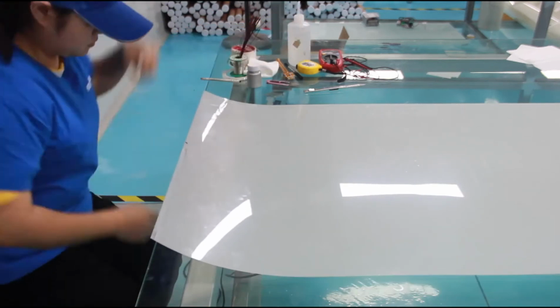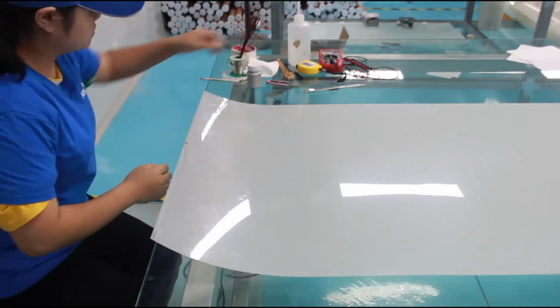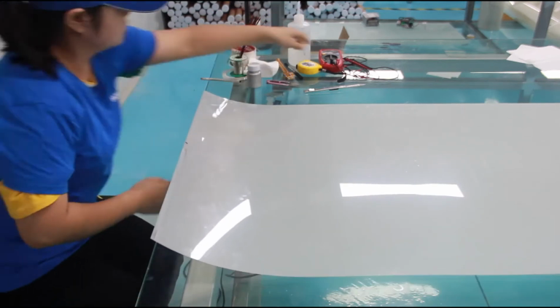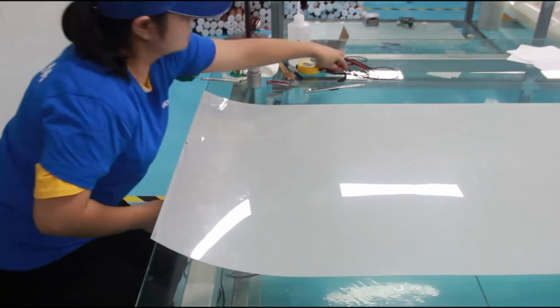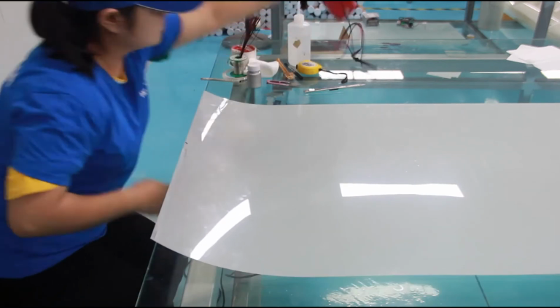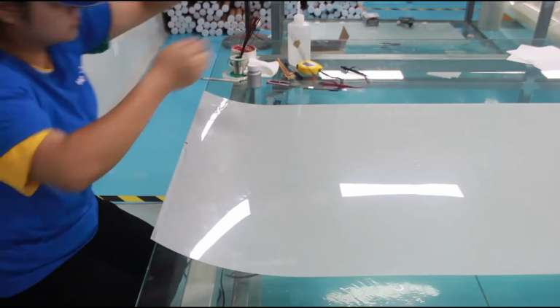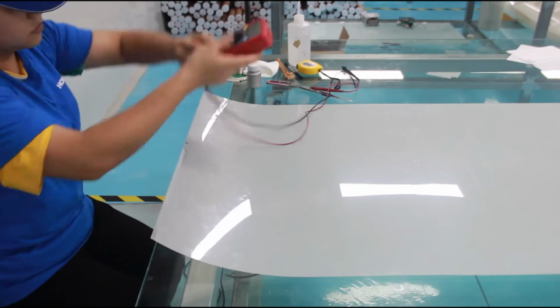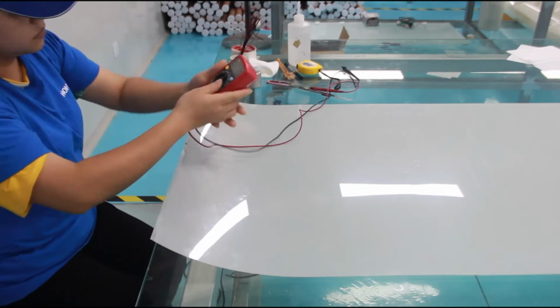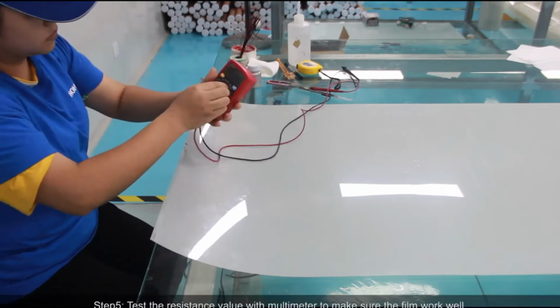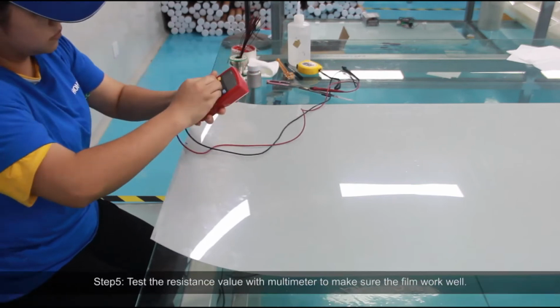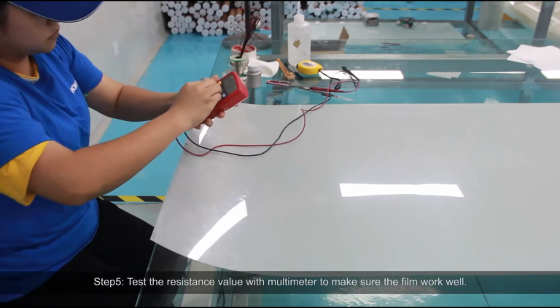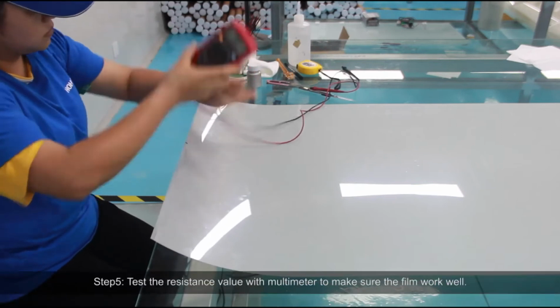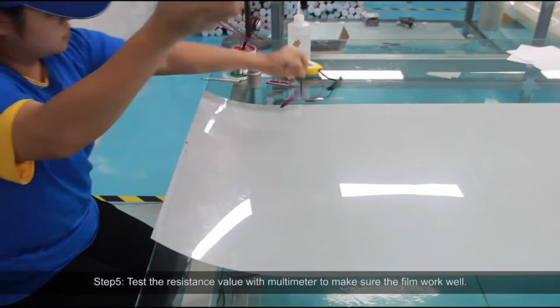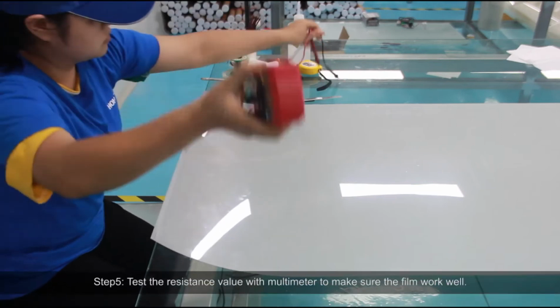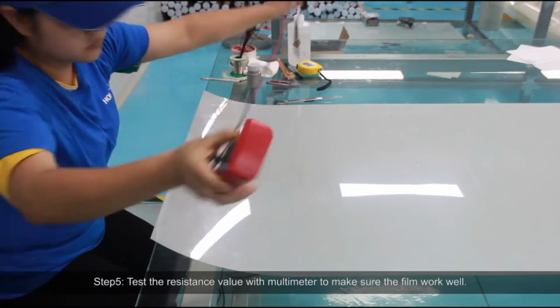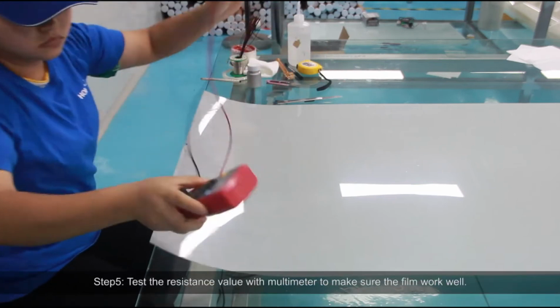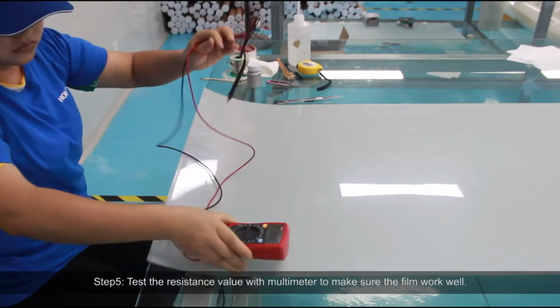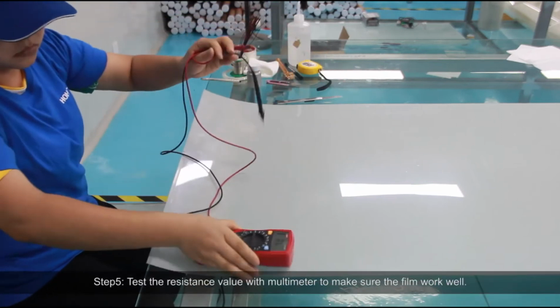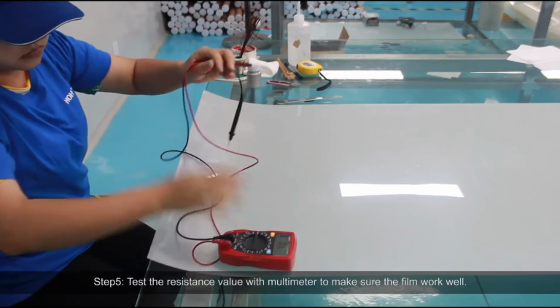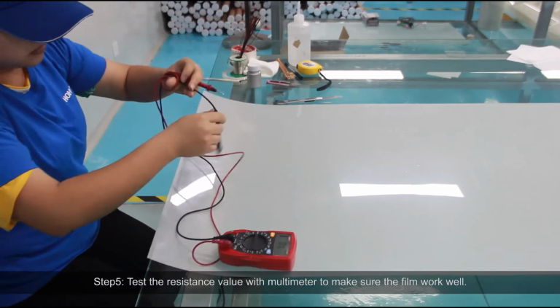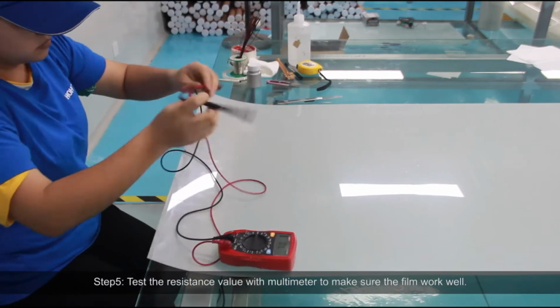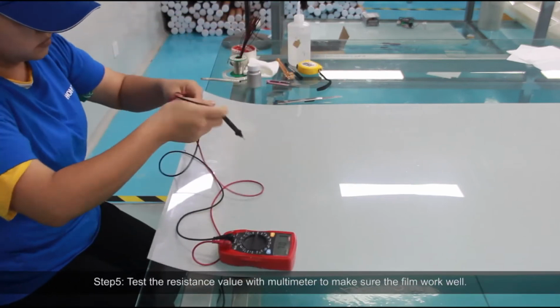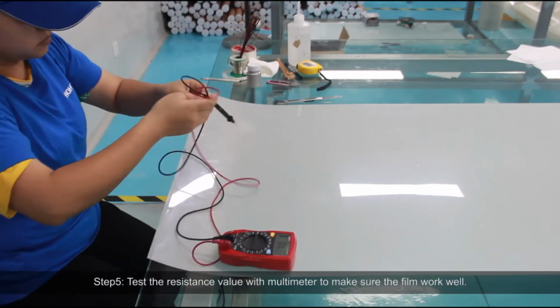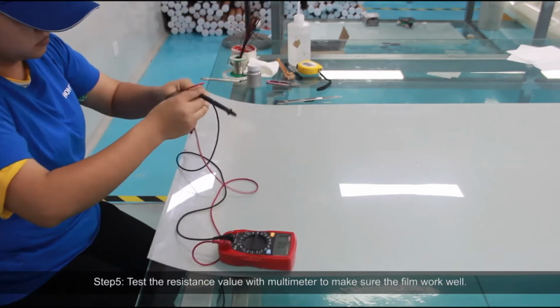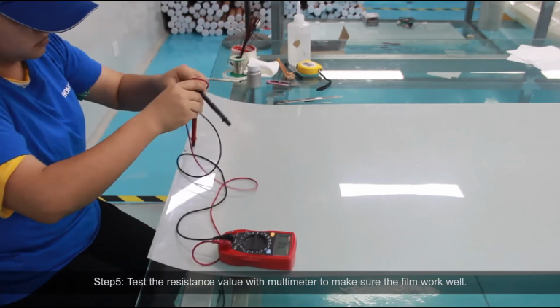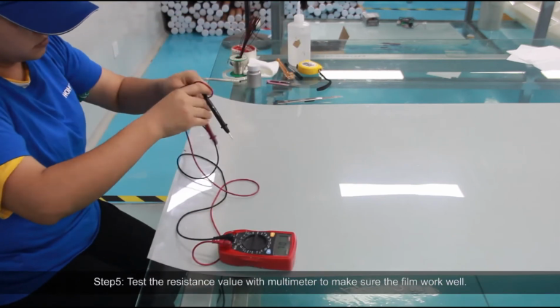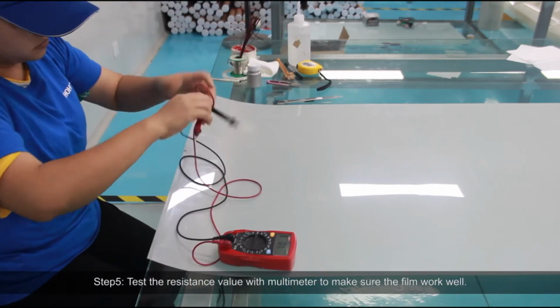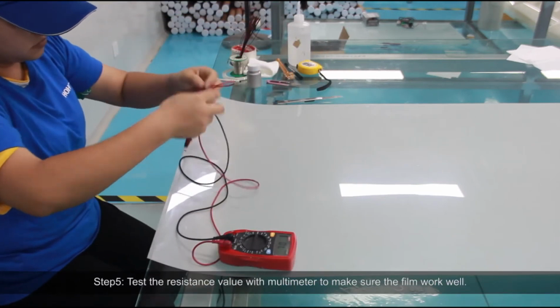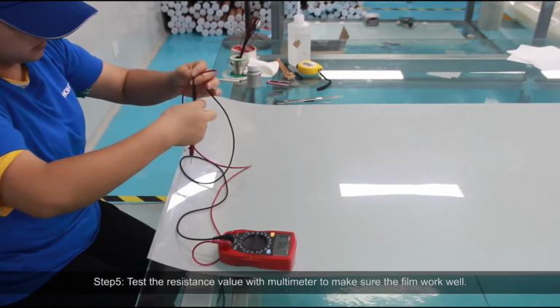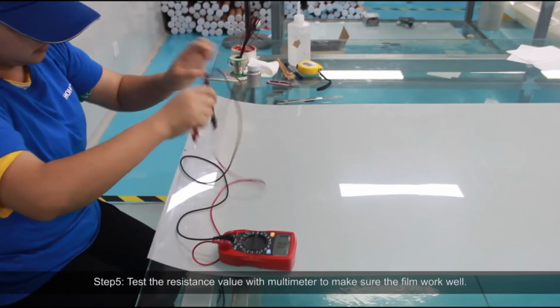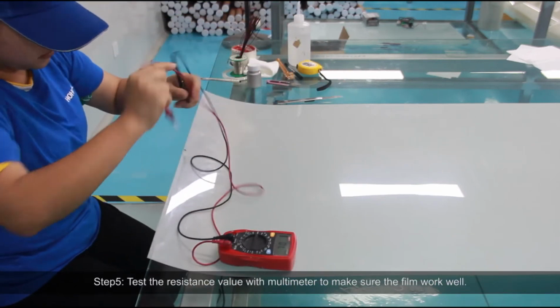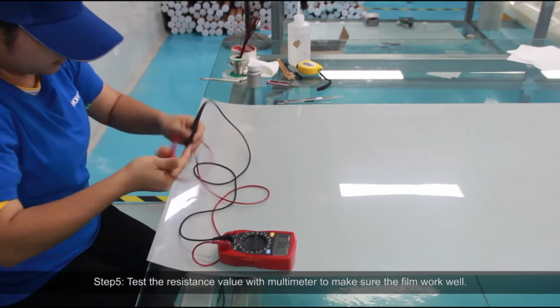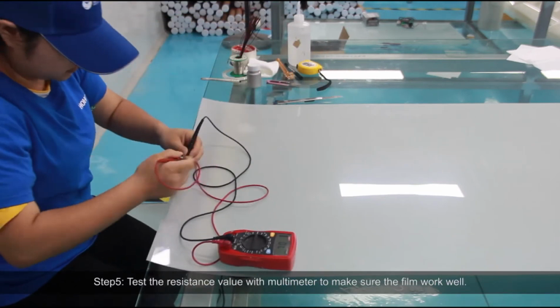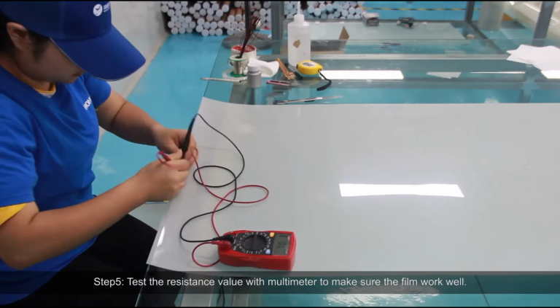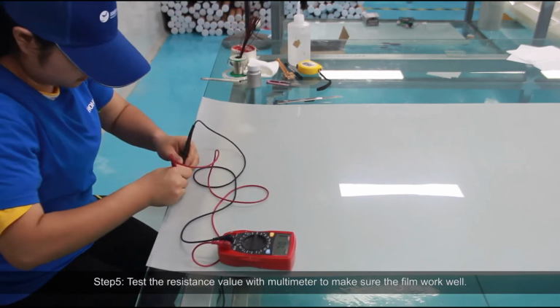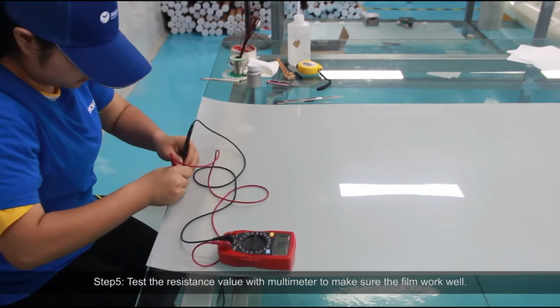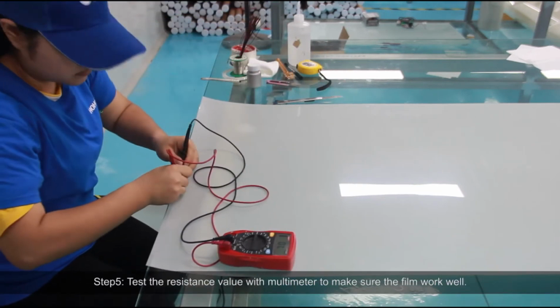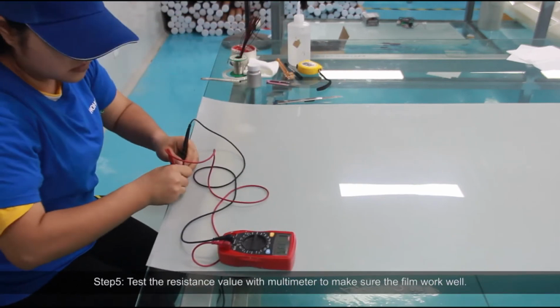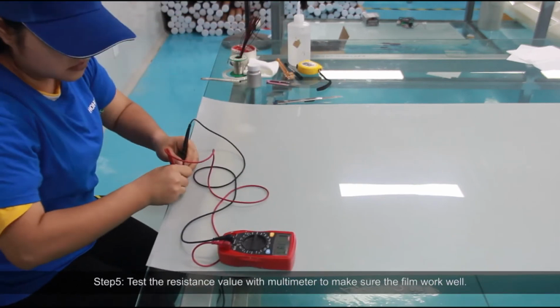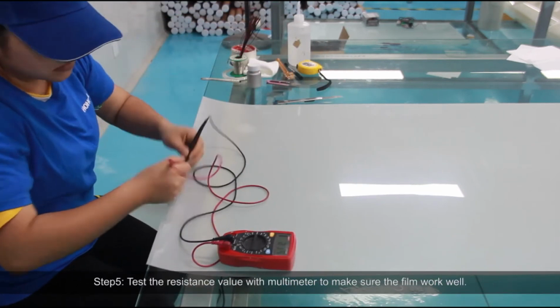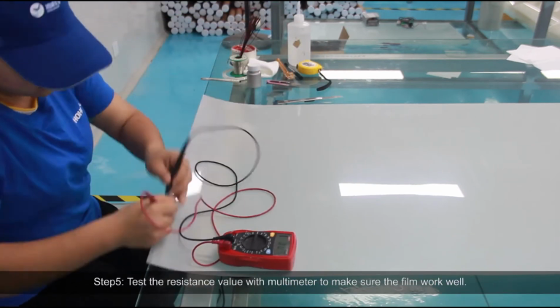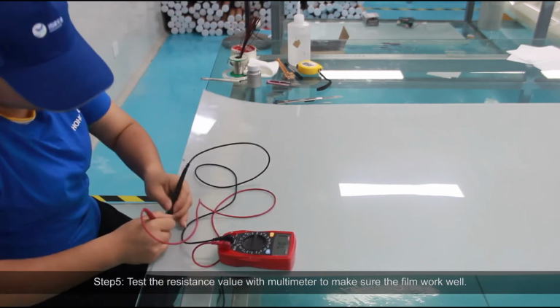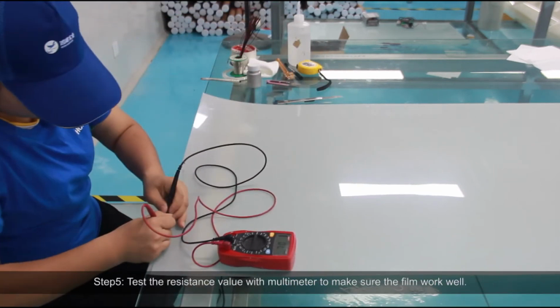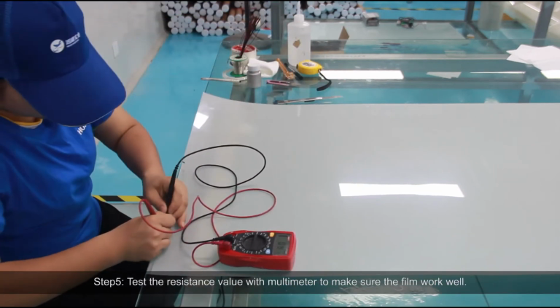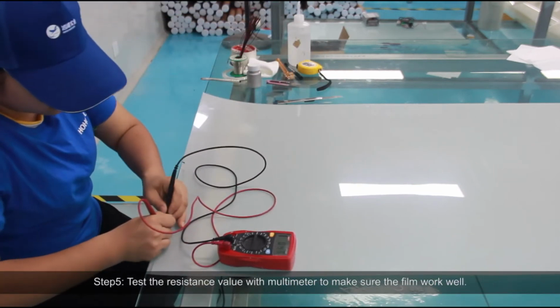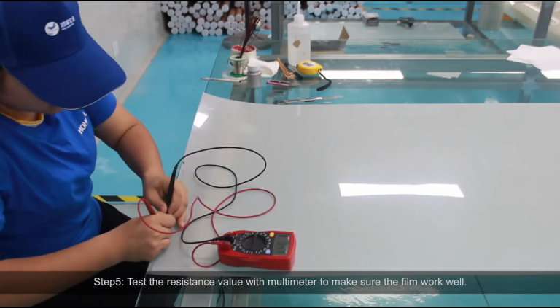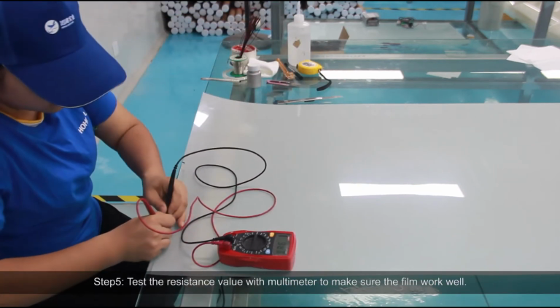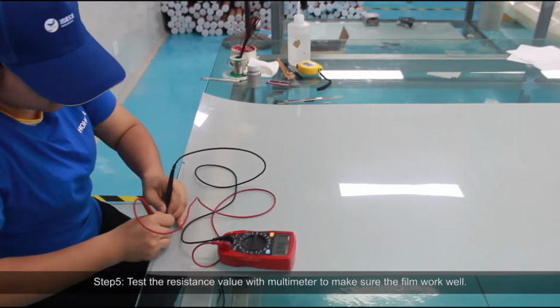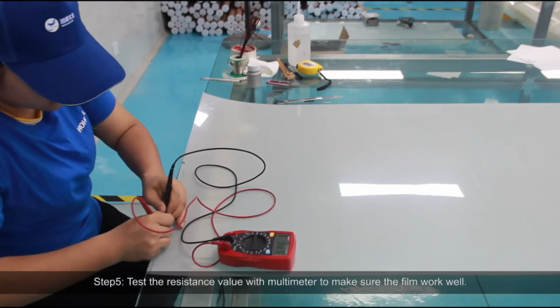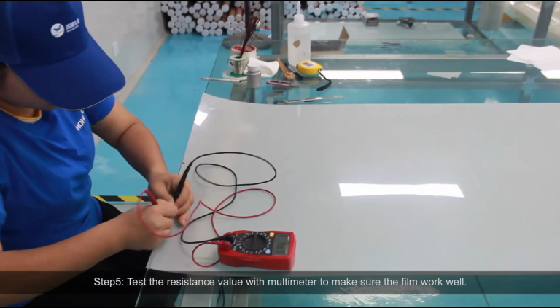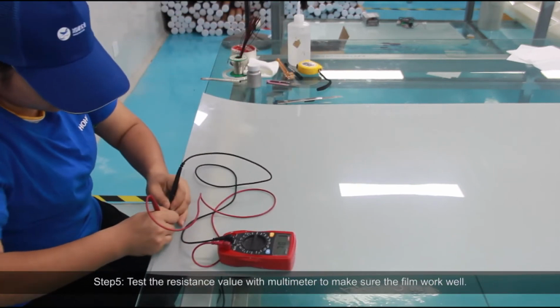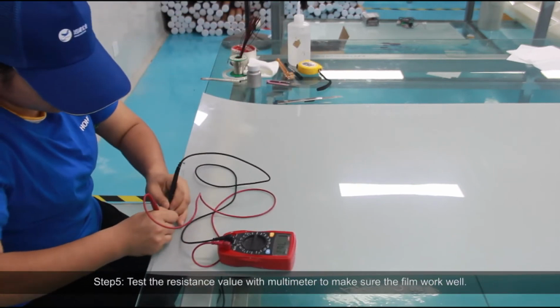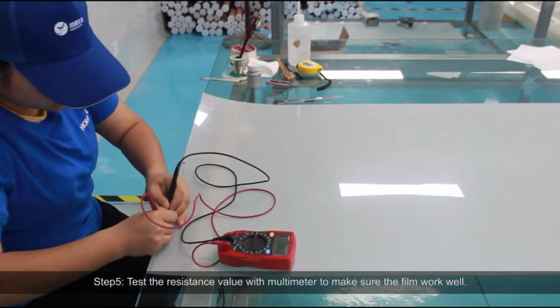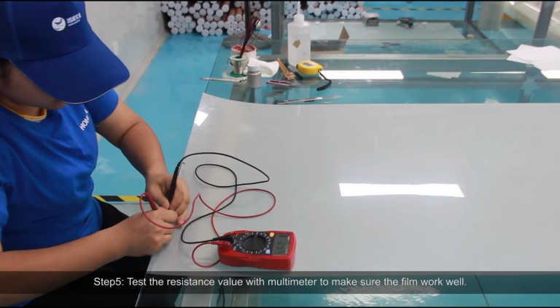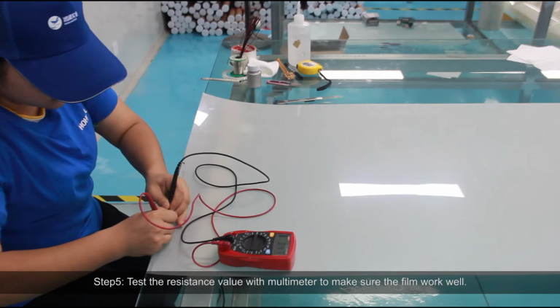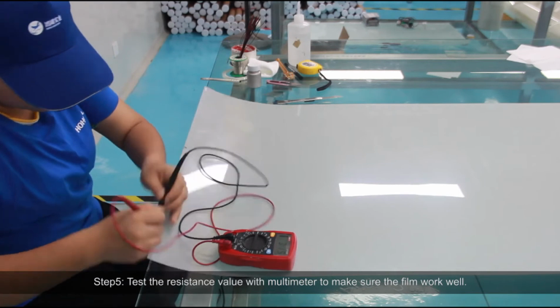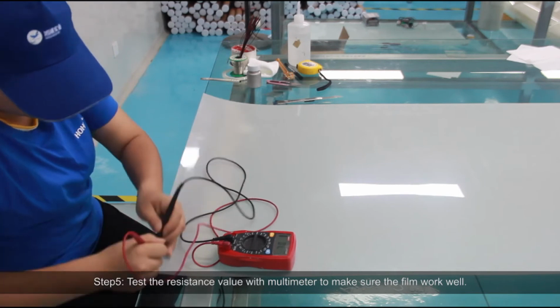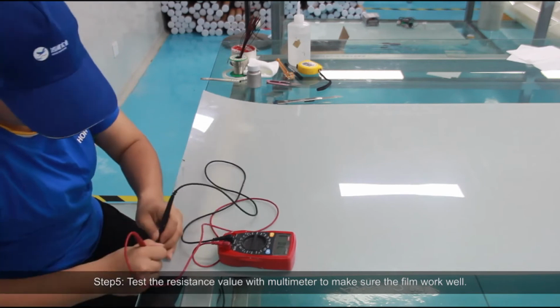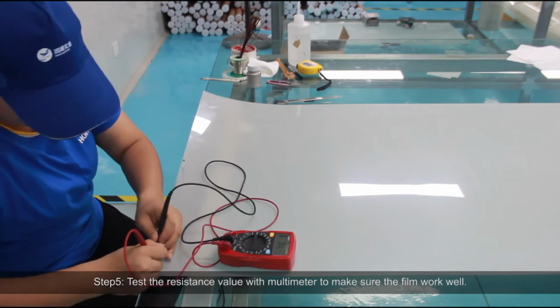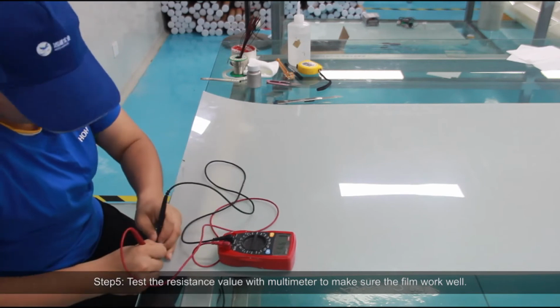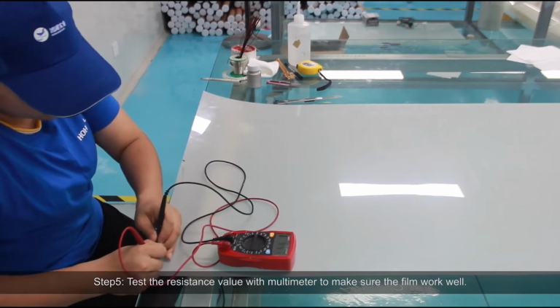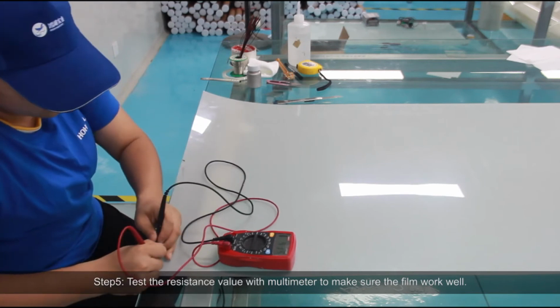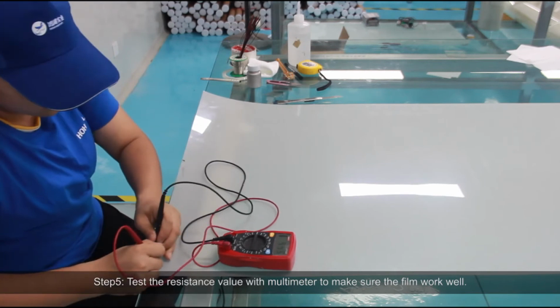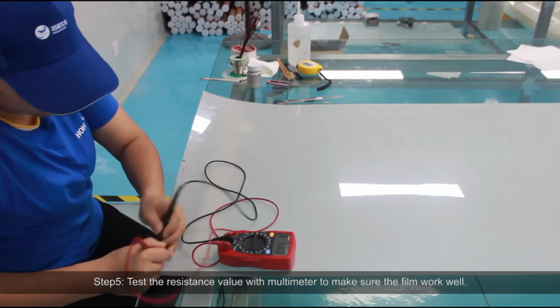Step 5: Test the resistance value with a multimeter to make sure the film is working well.